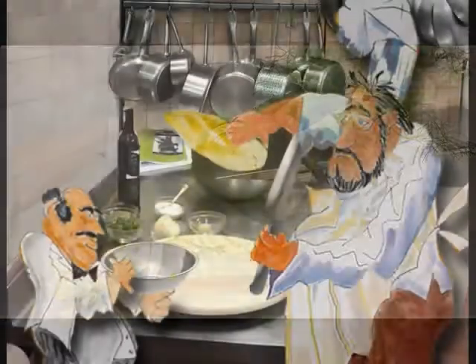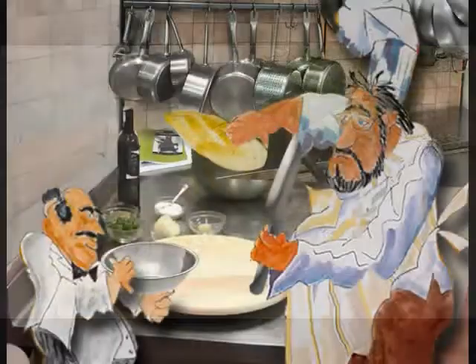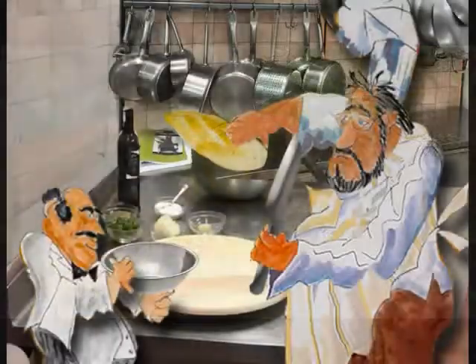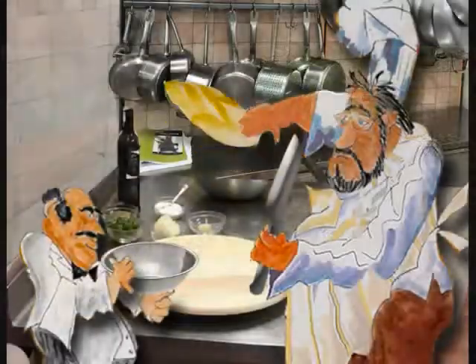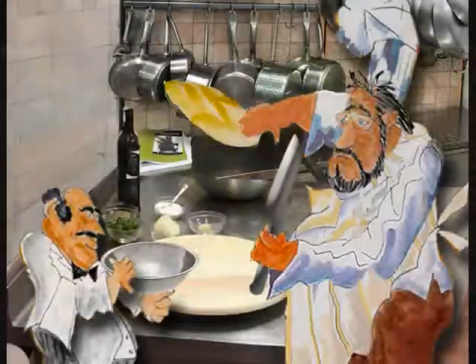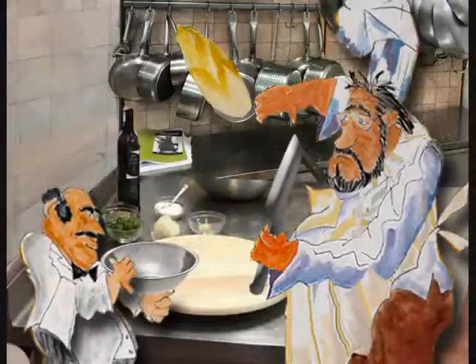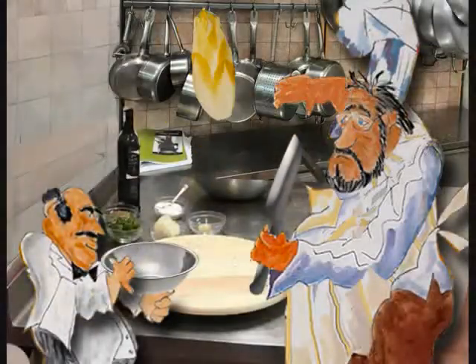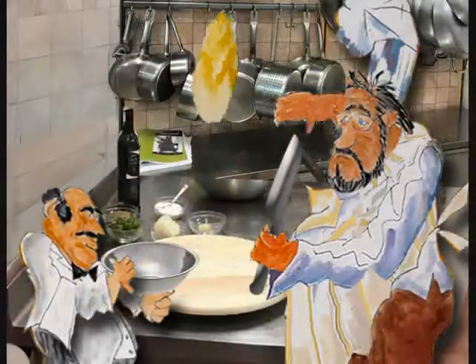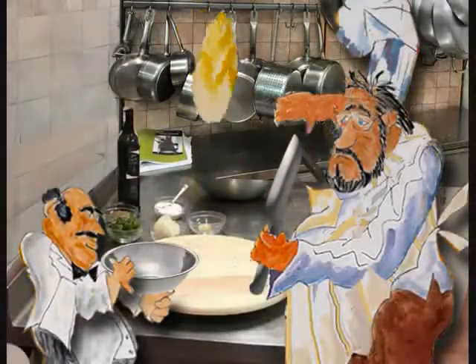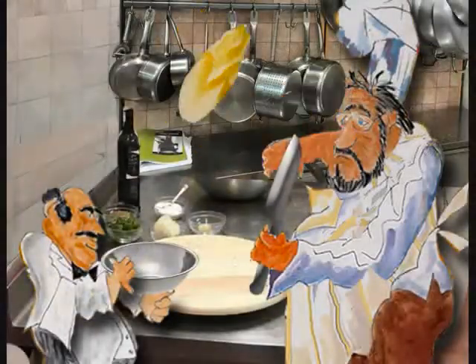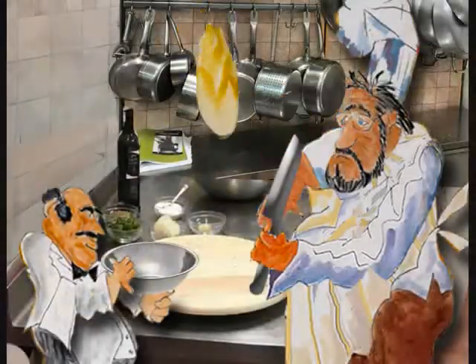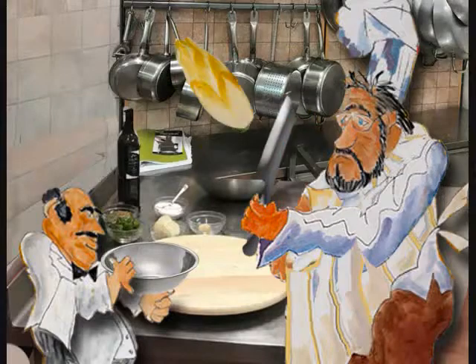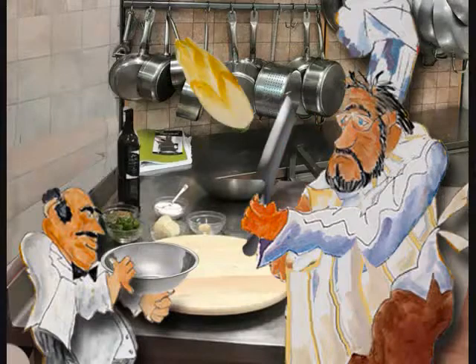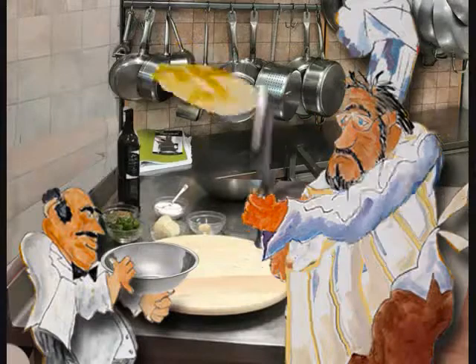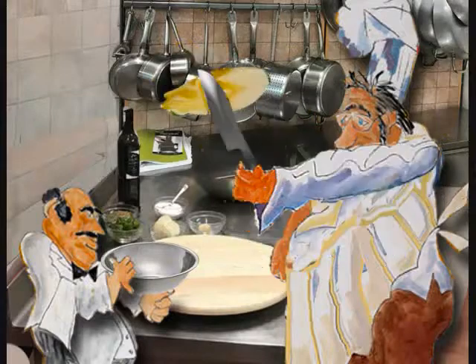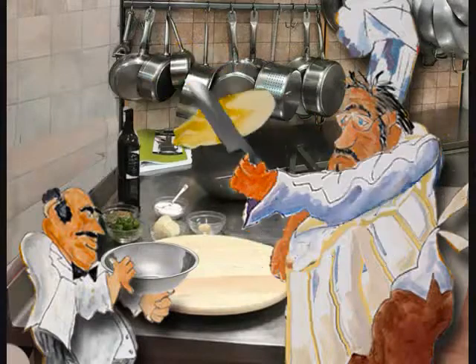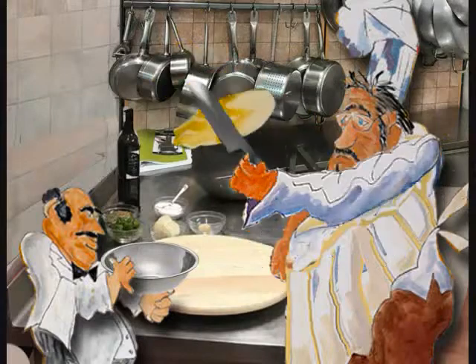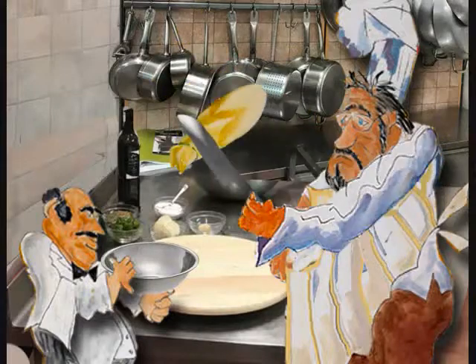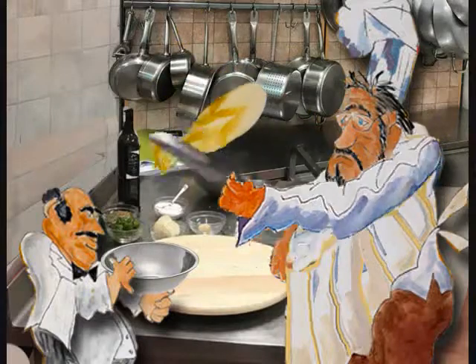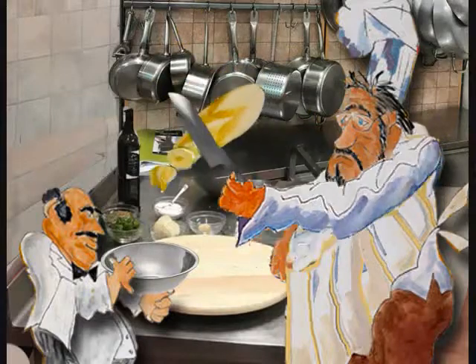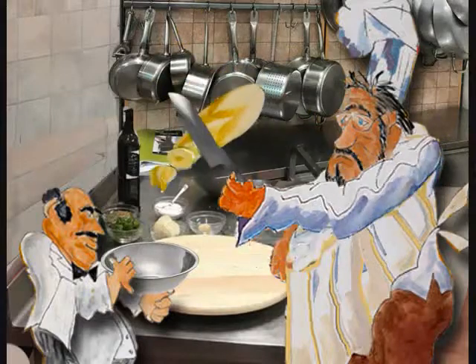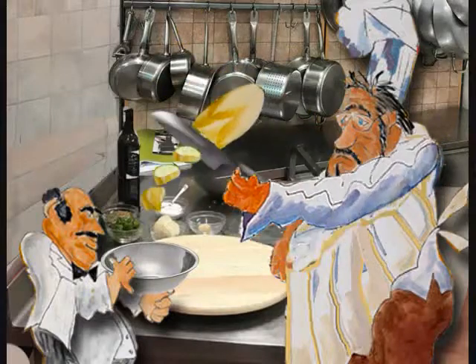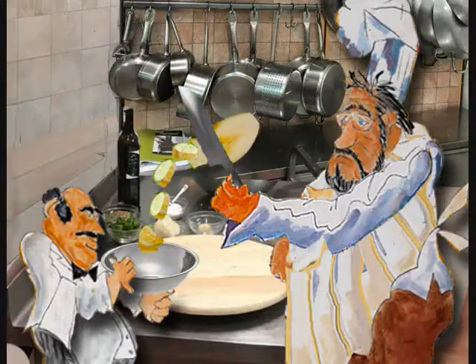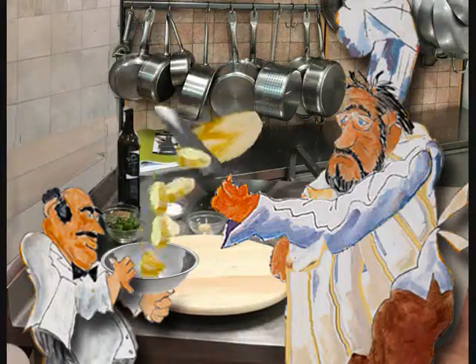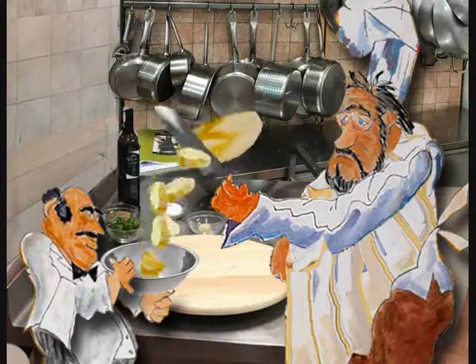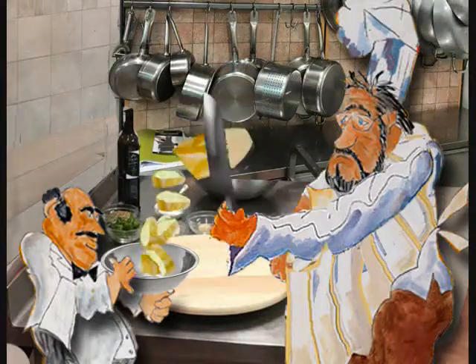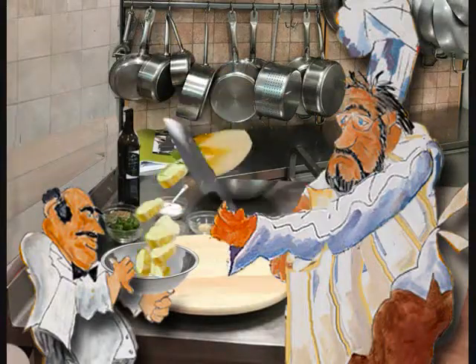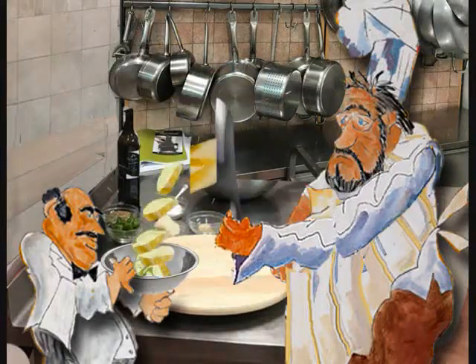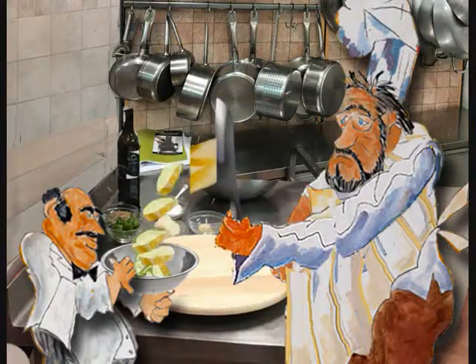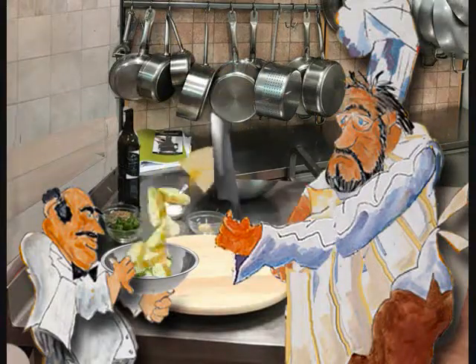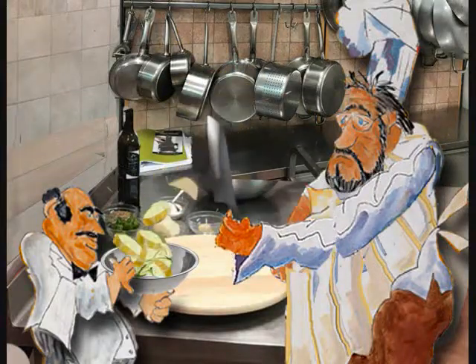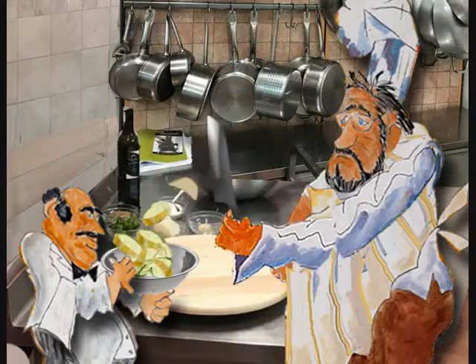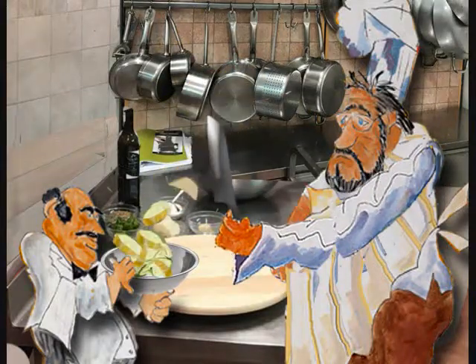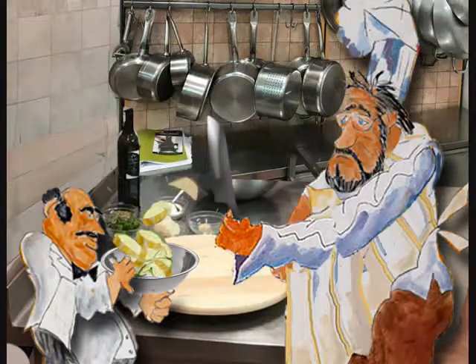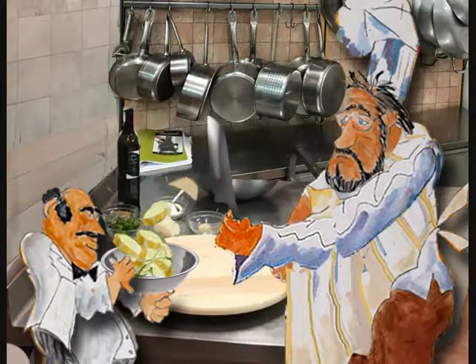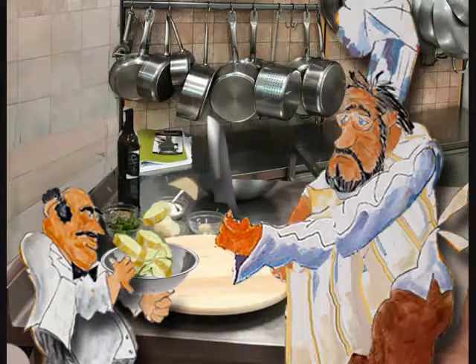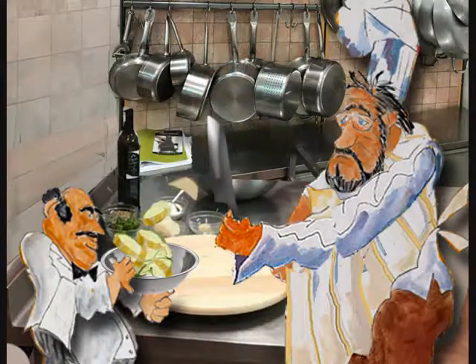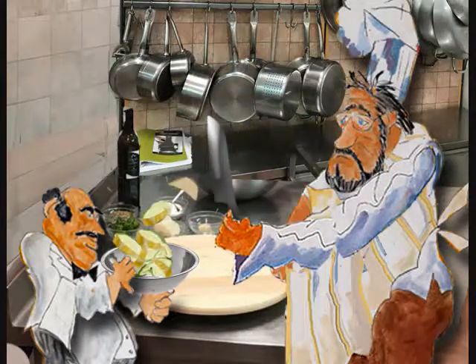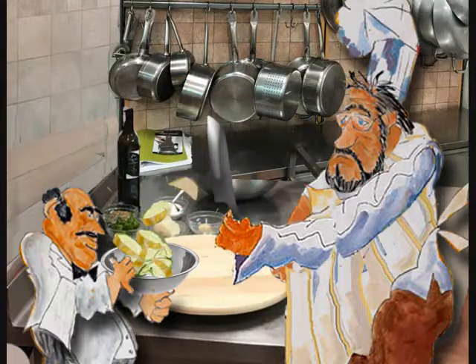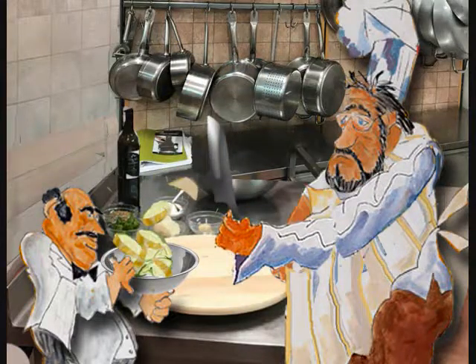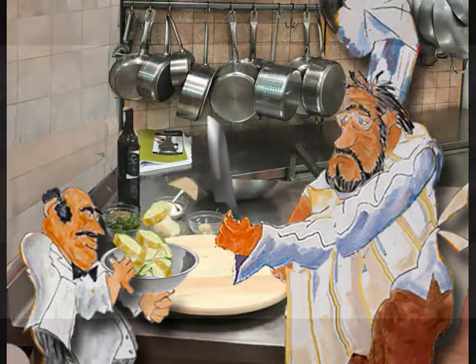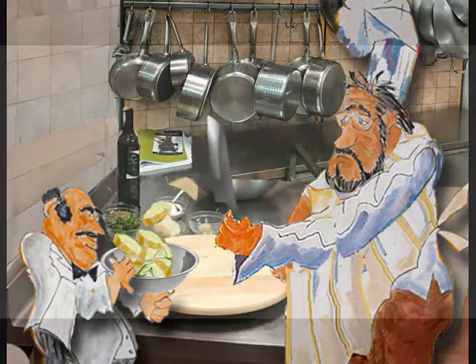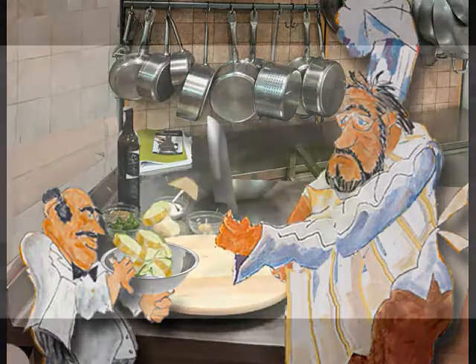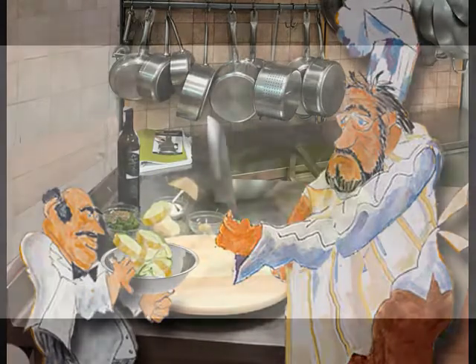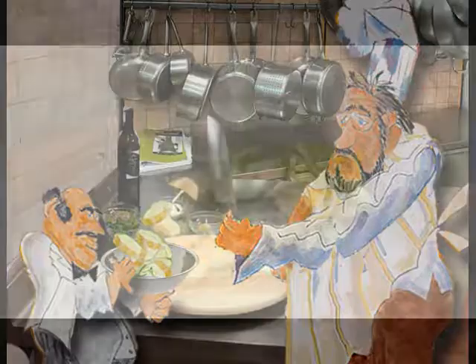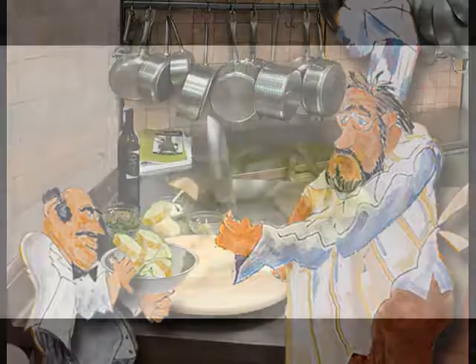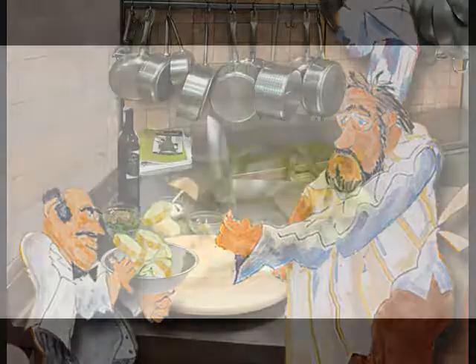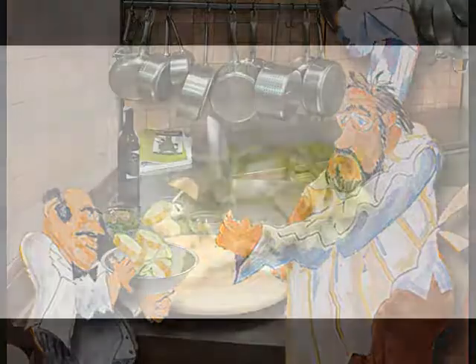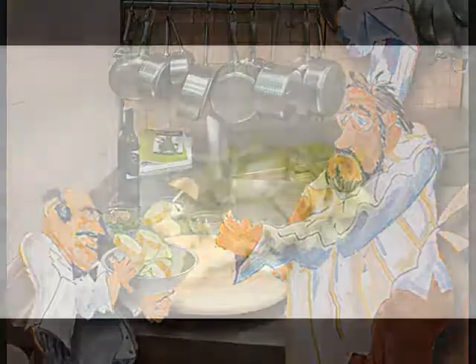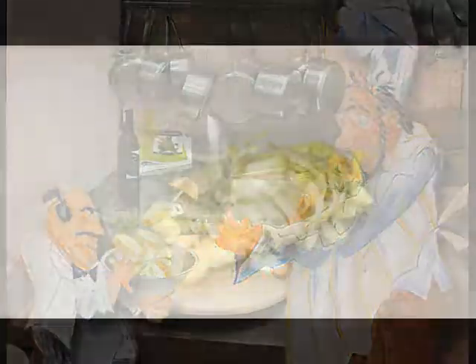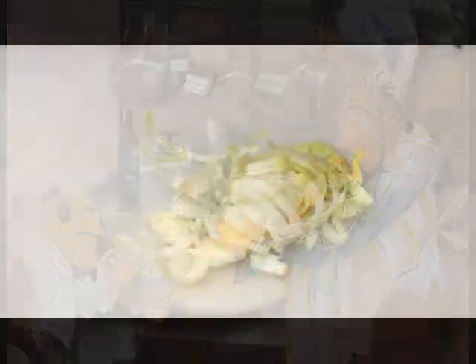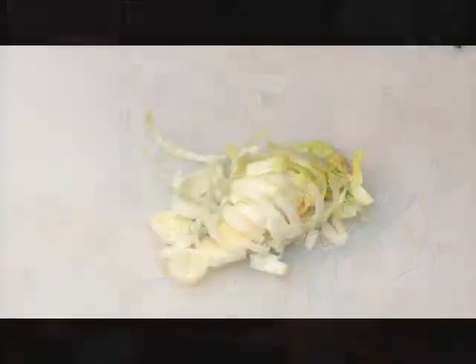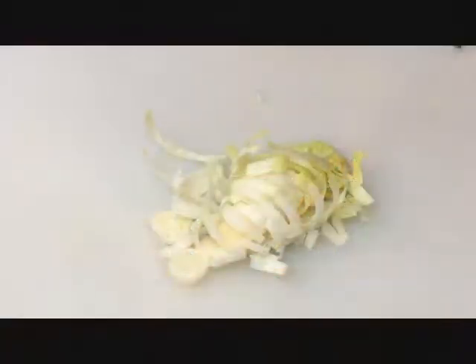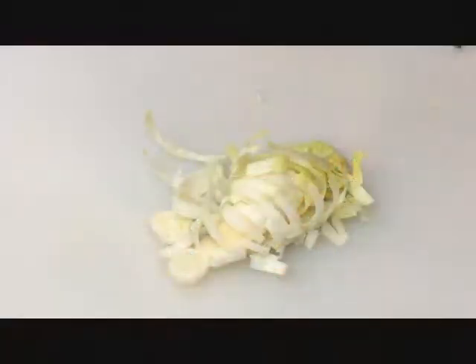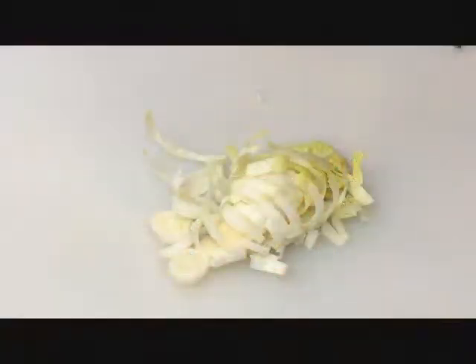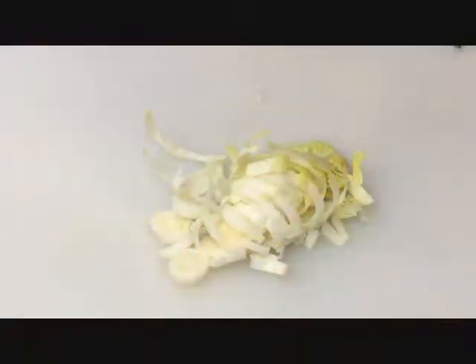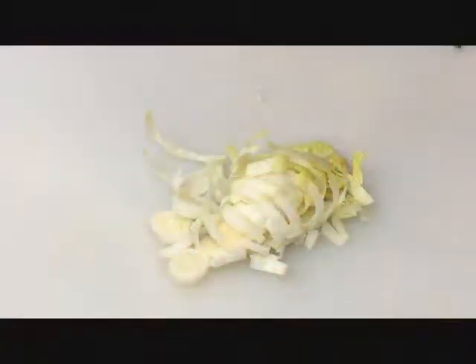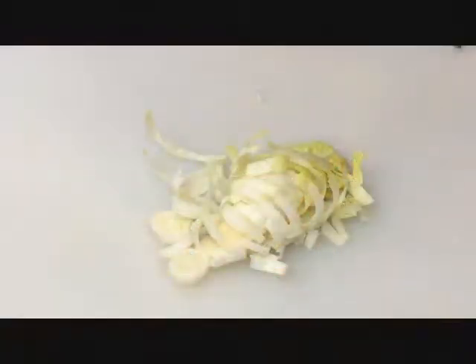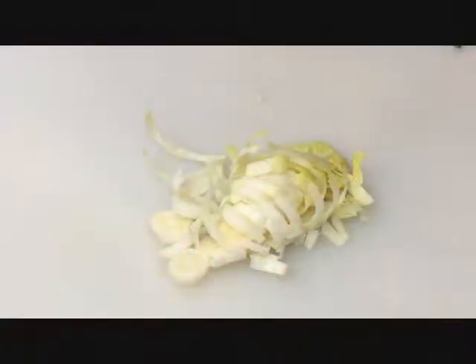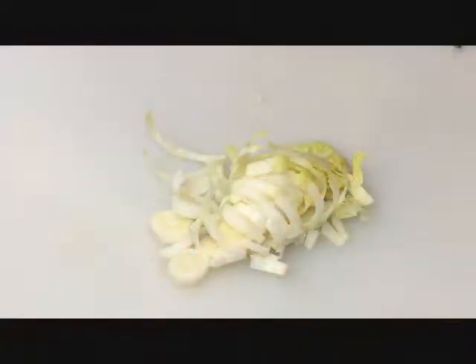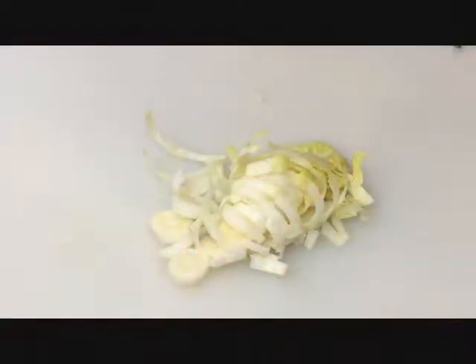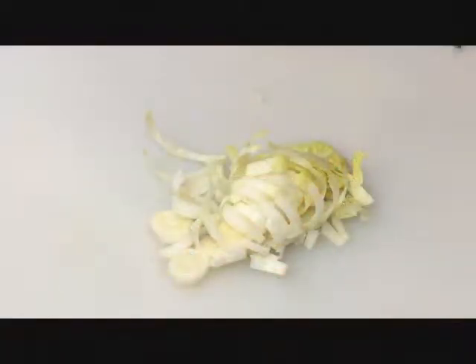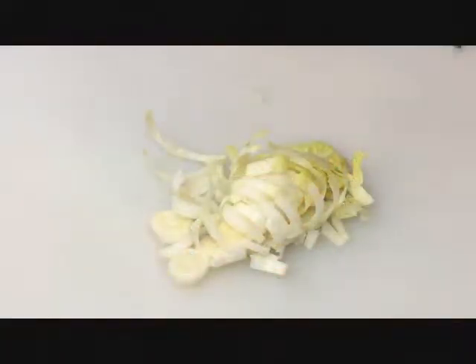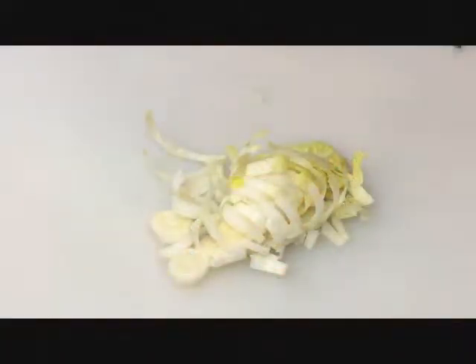Next, one whole endive. We cut it into about quarter inch slices.